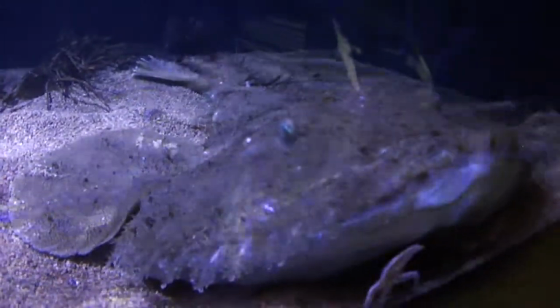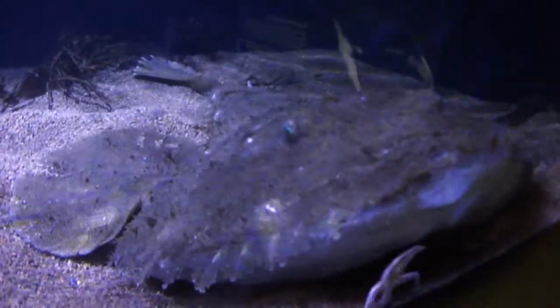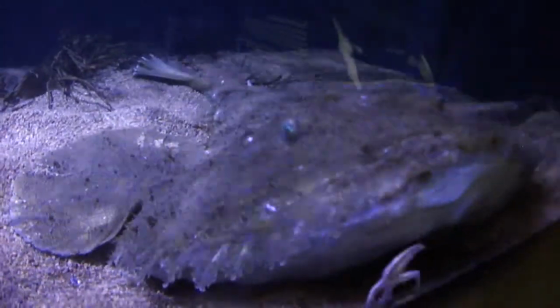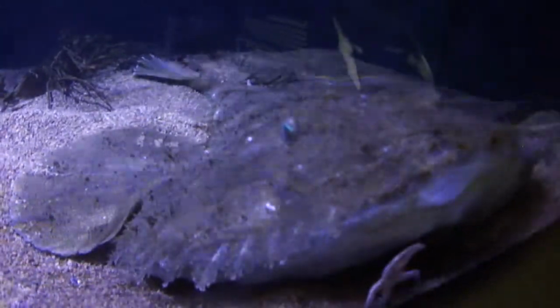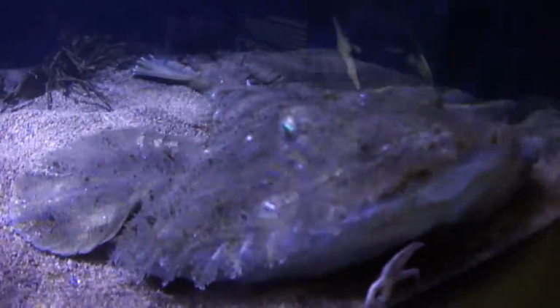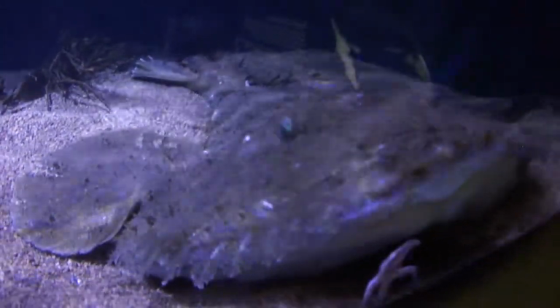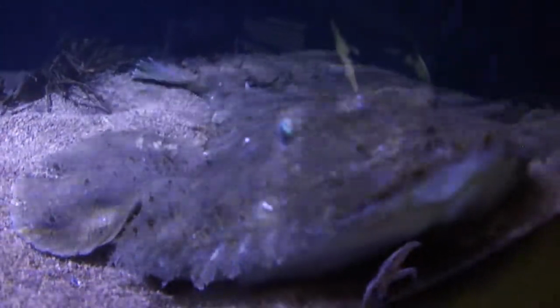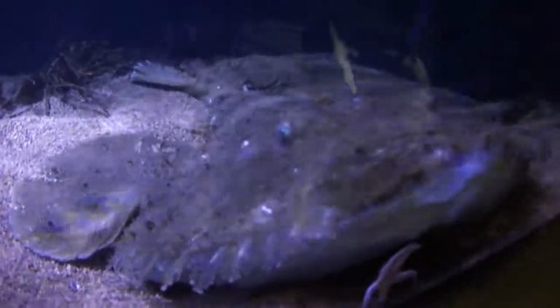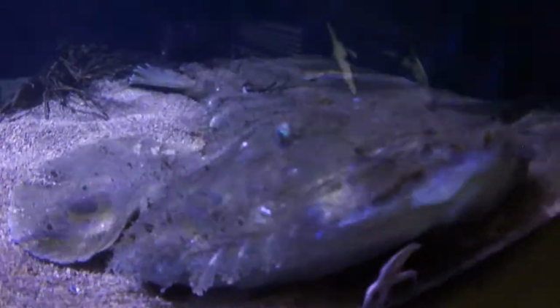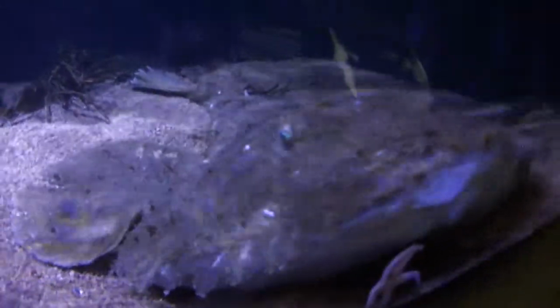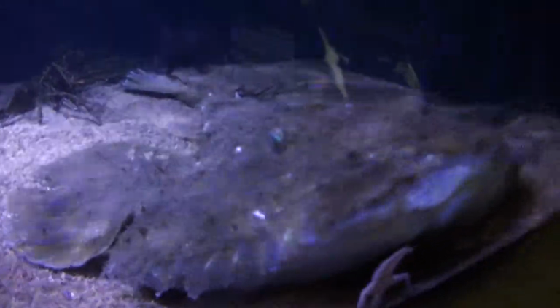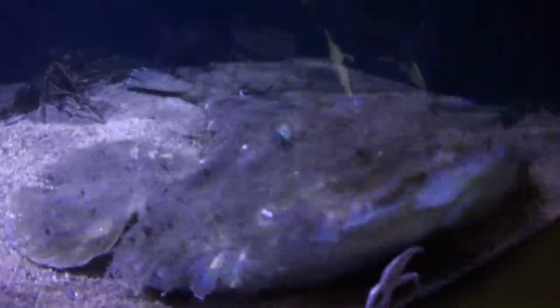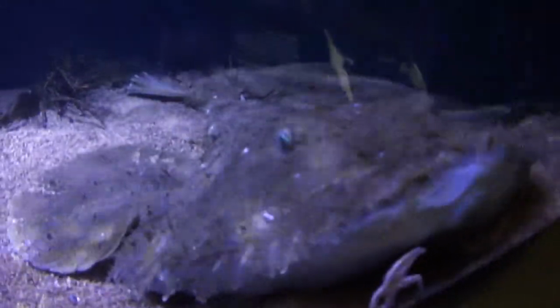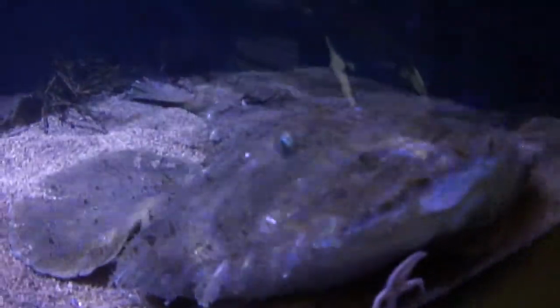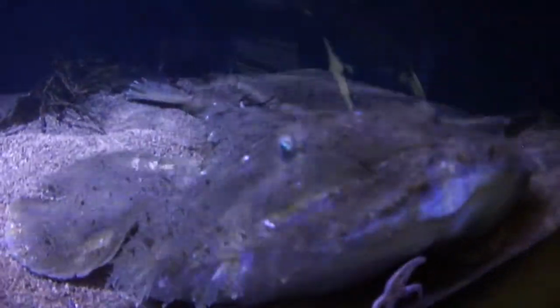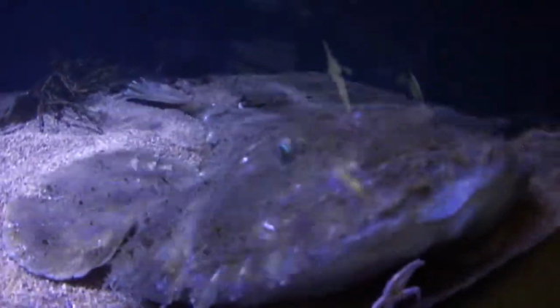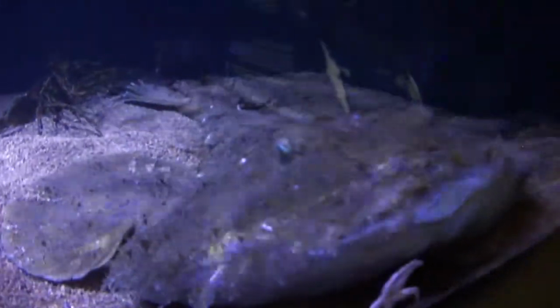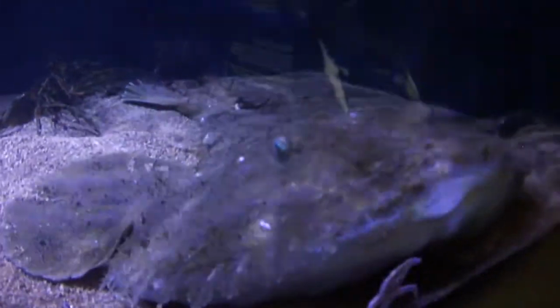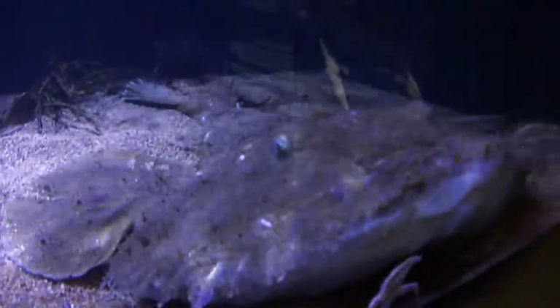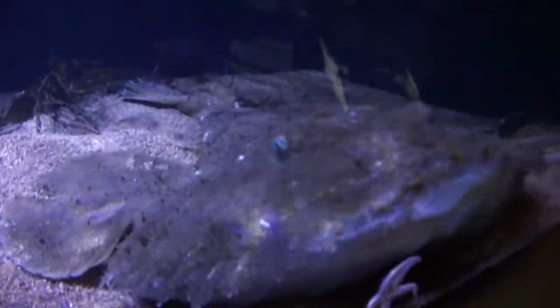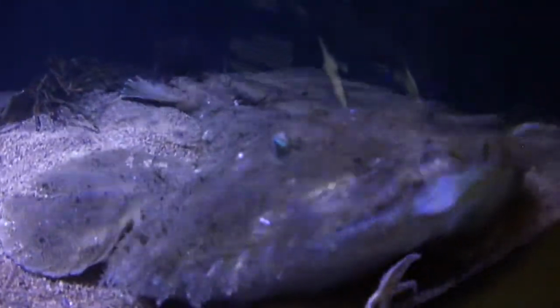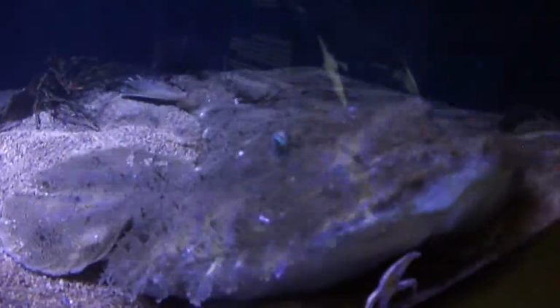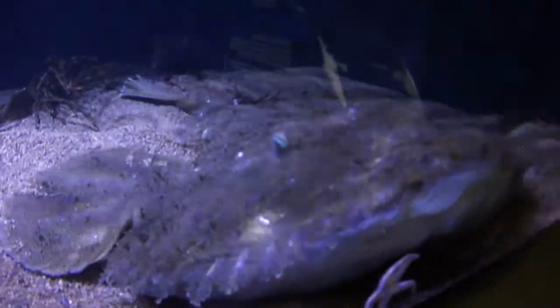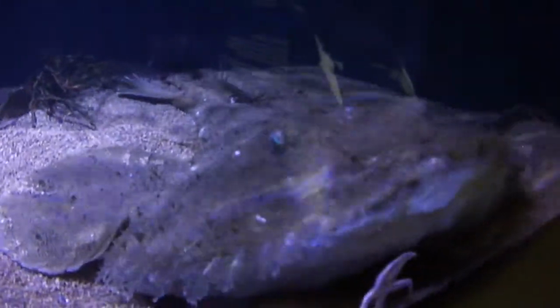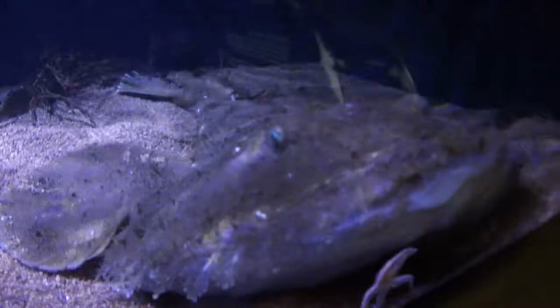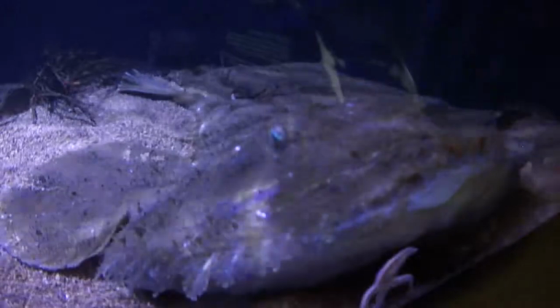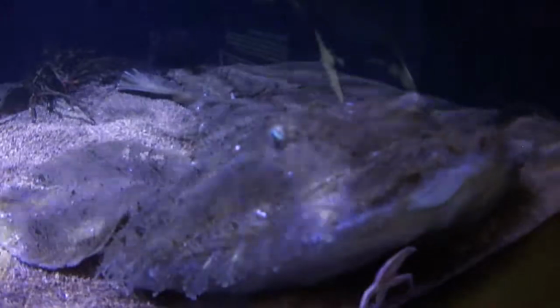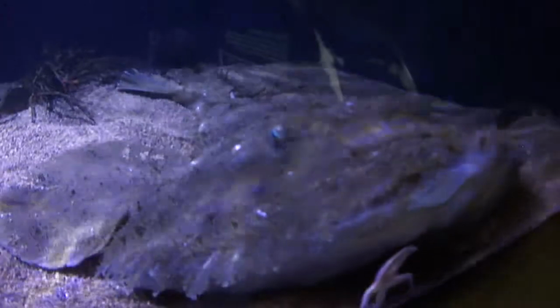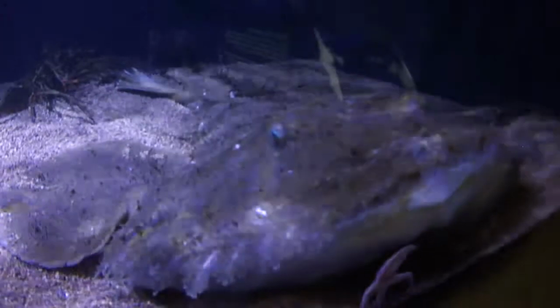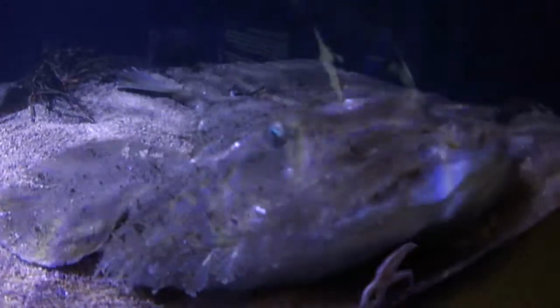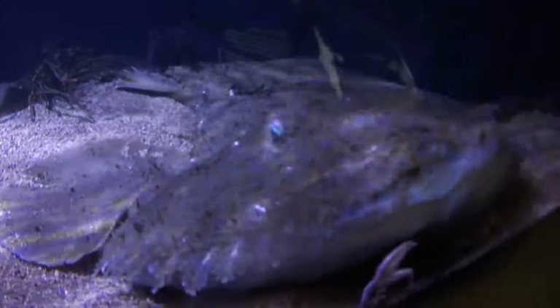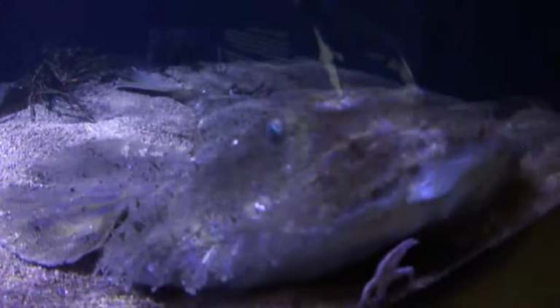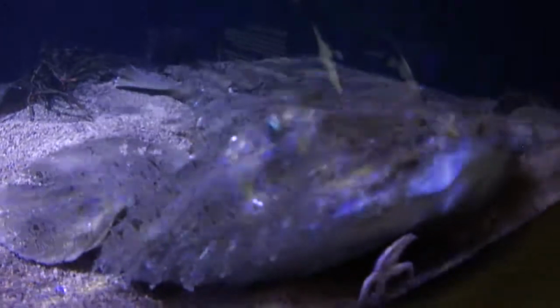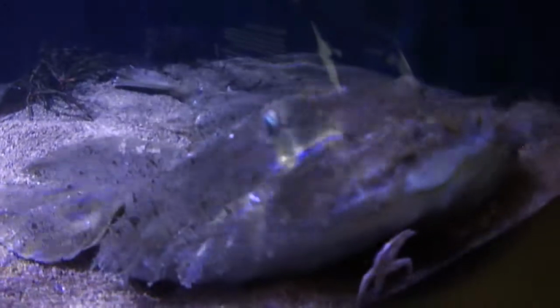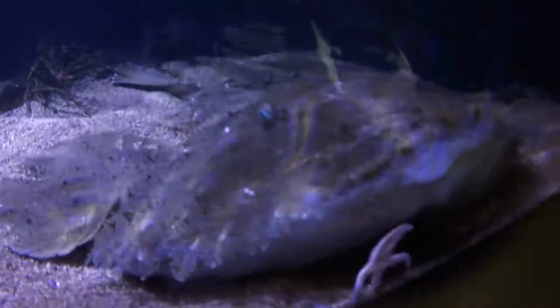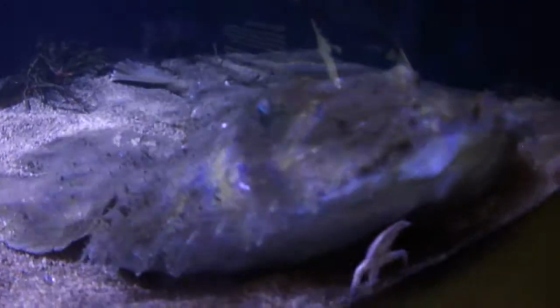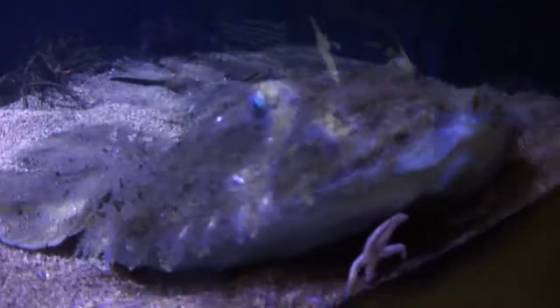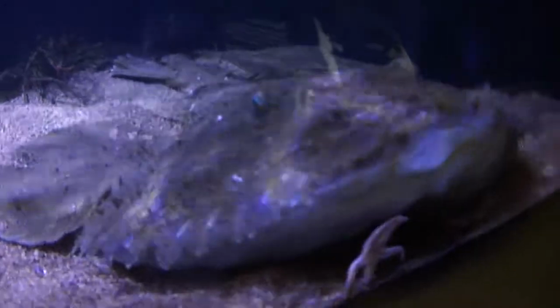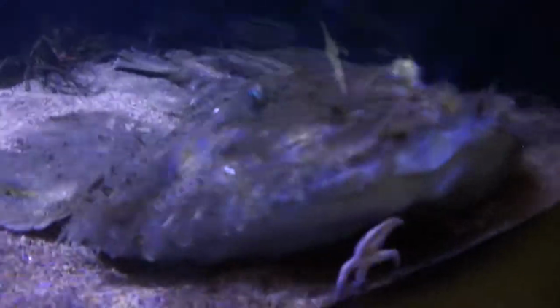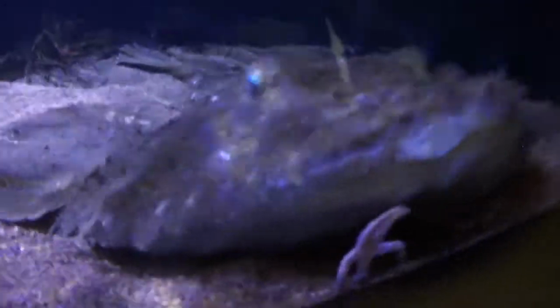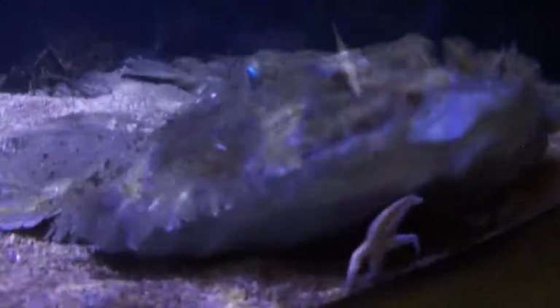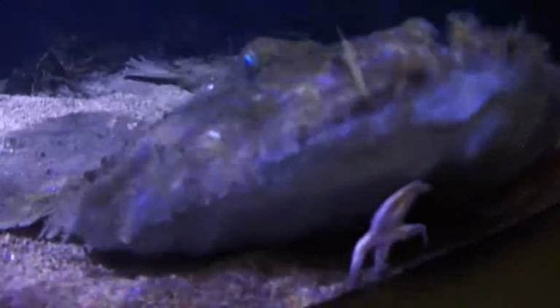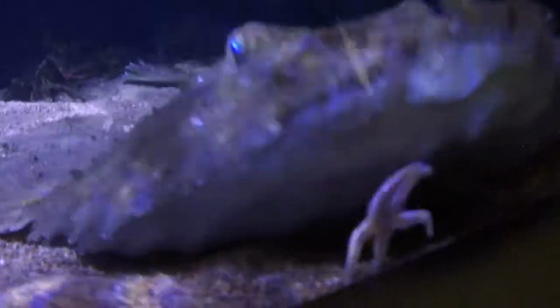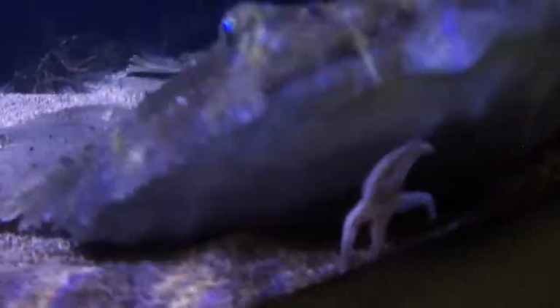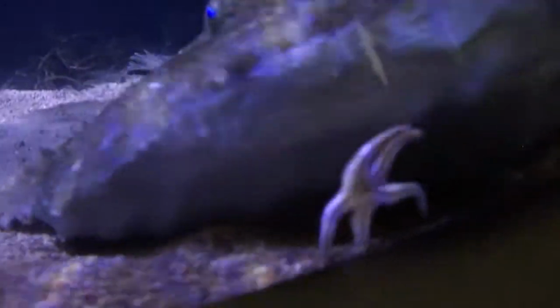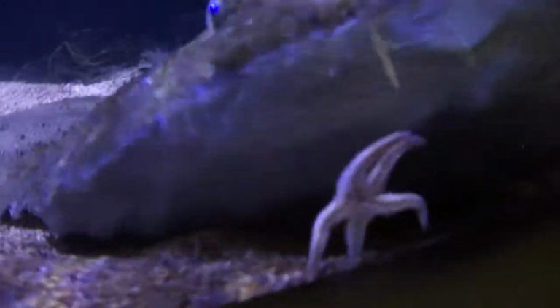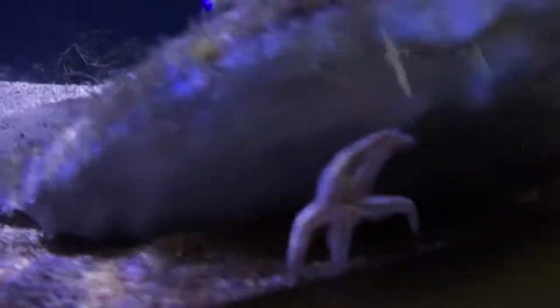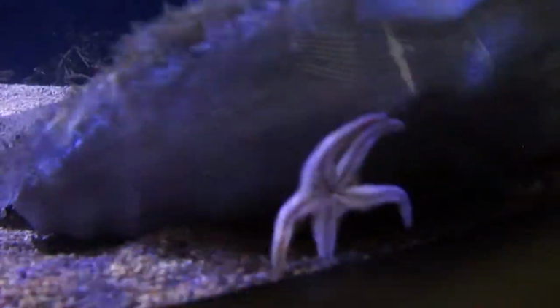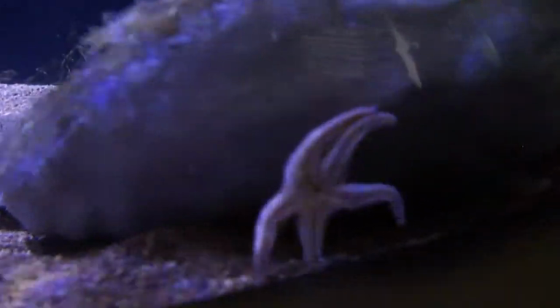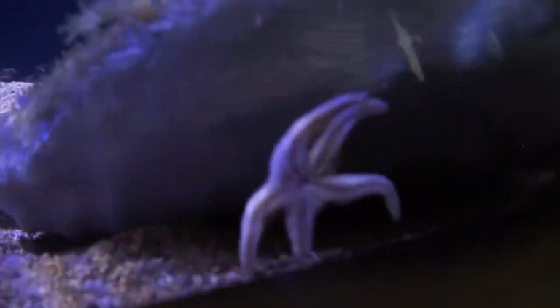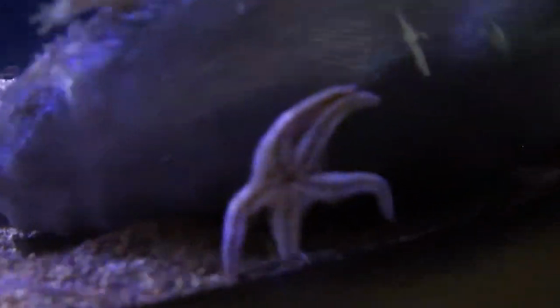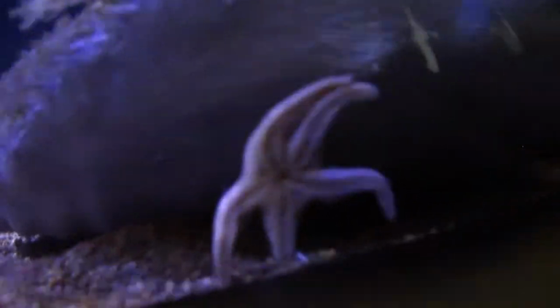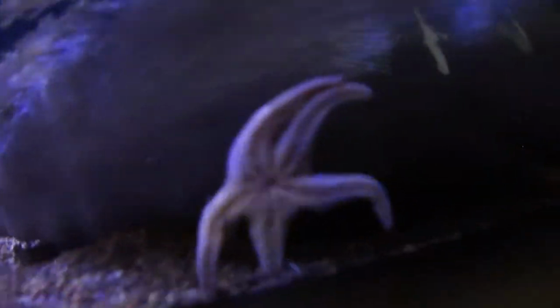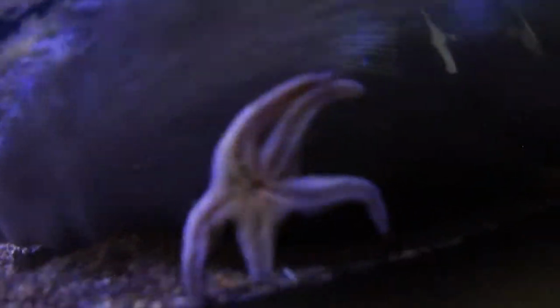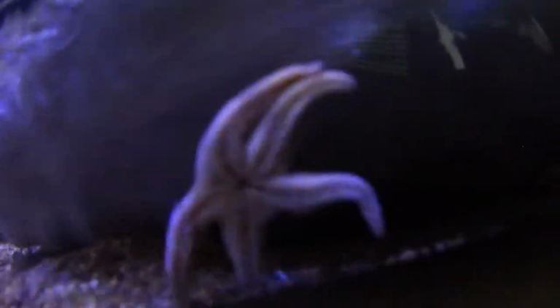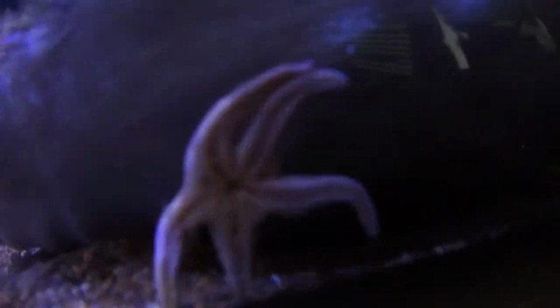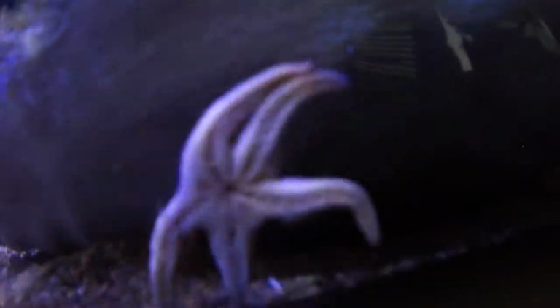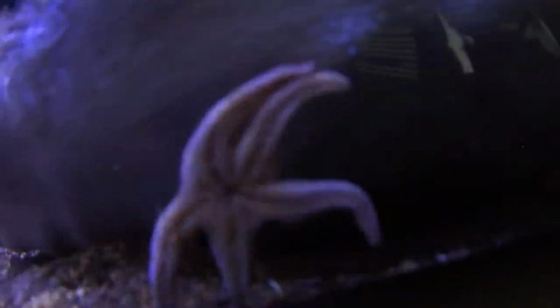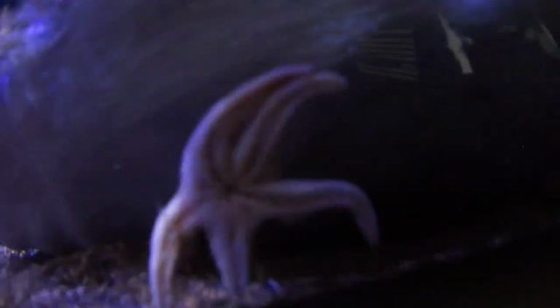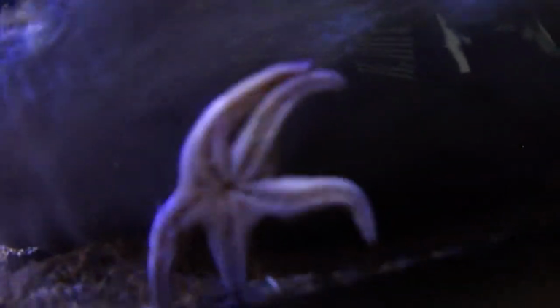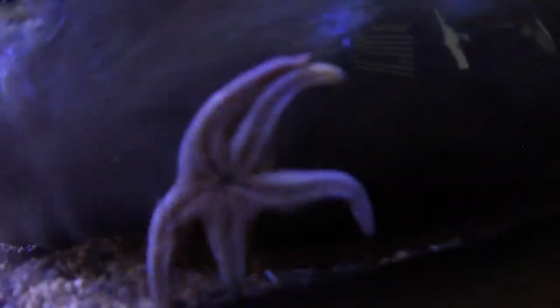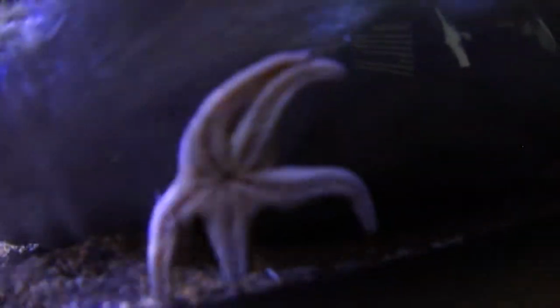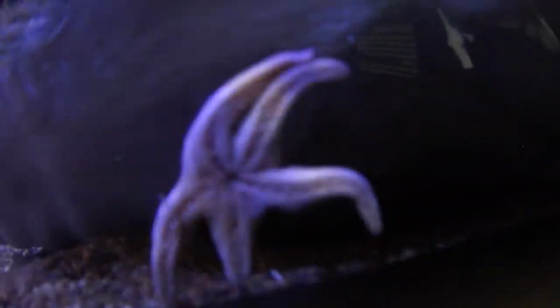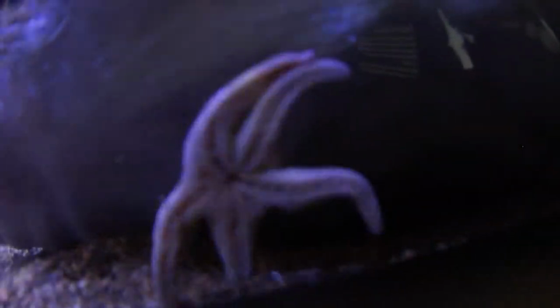There you go. All right, stay tuned for more. We'll bring you some more. You can see that starfish all the way through it.